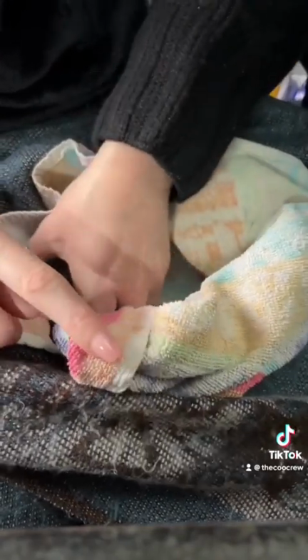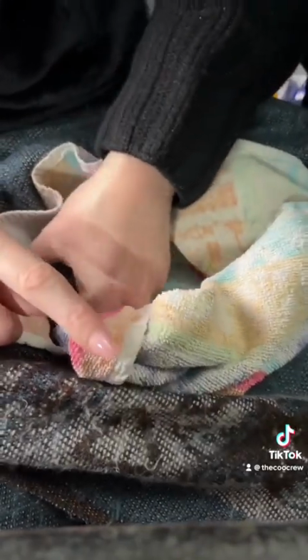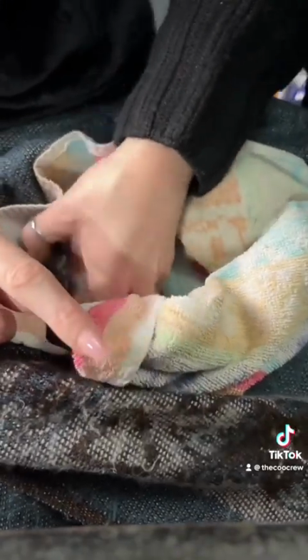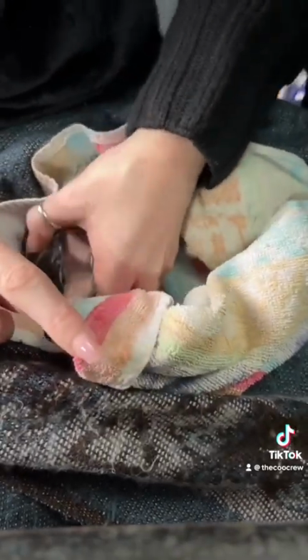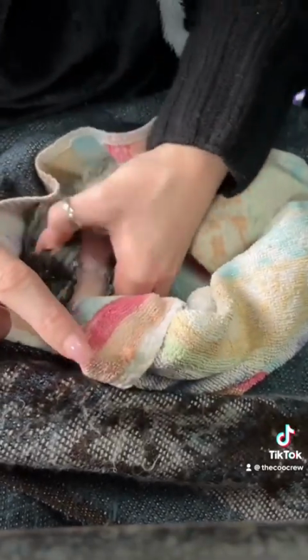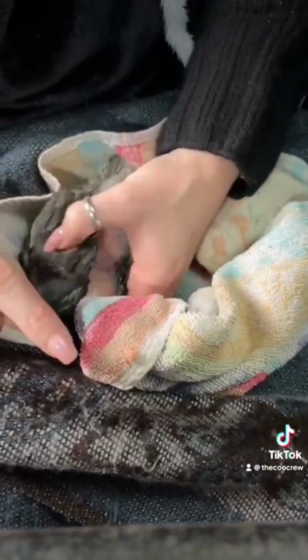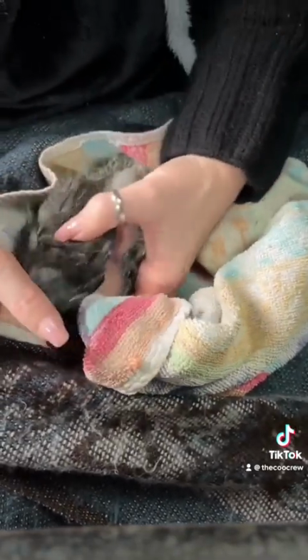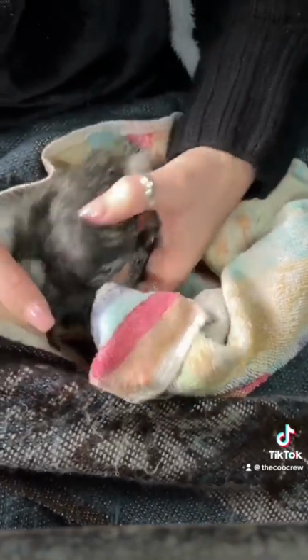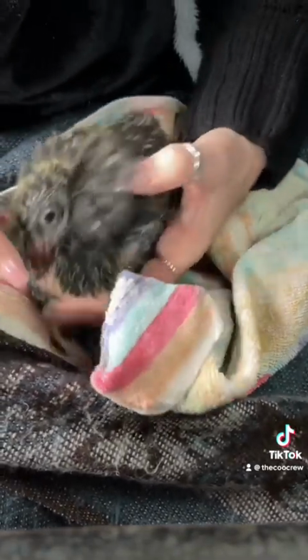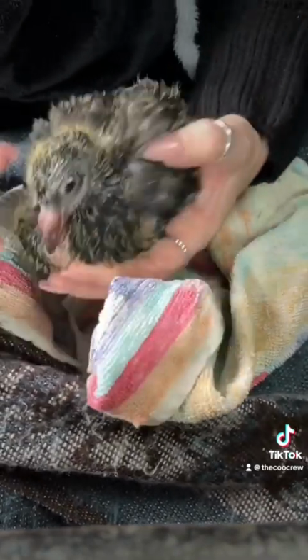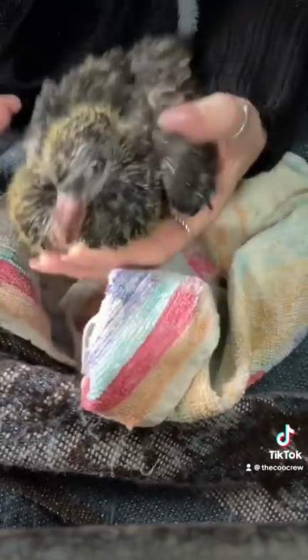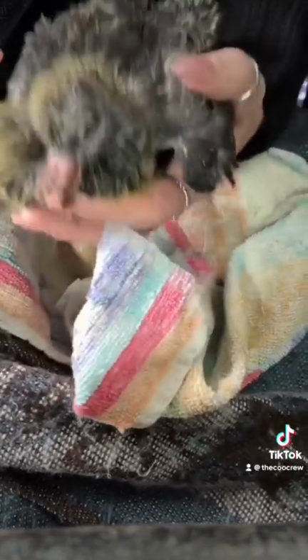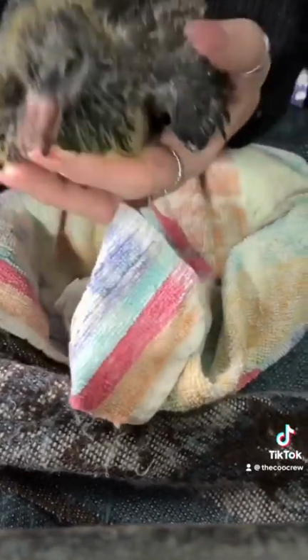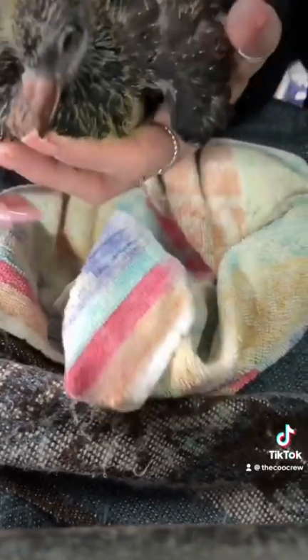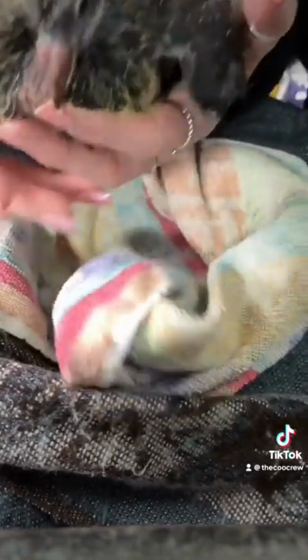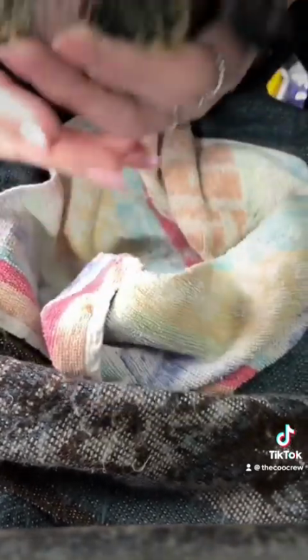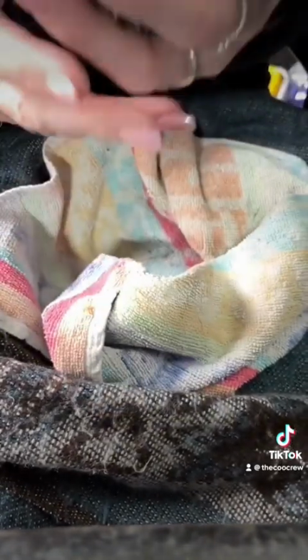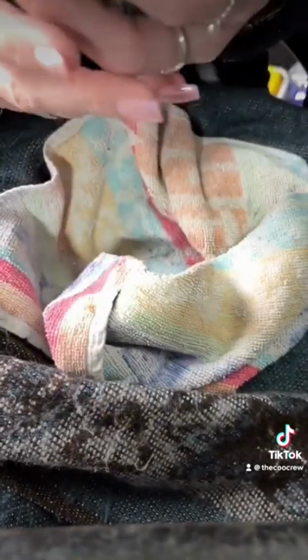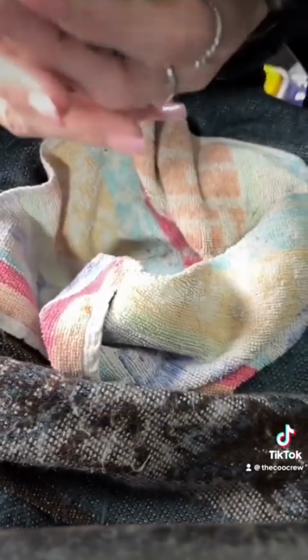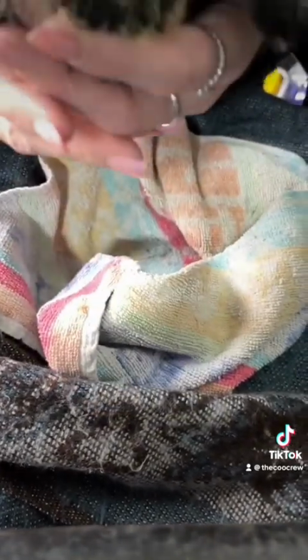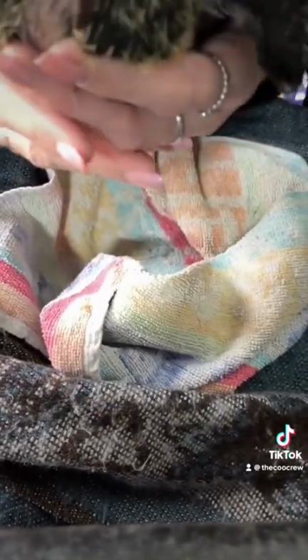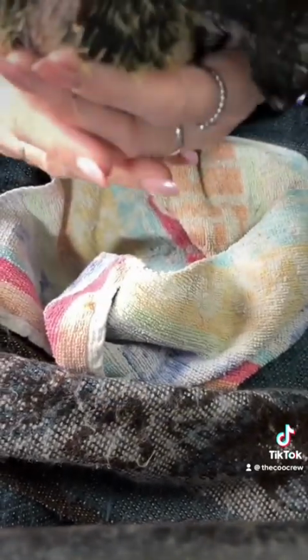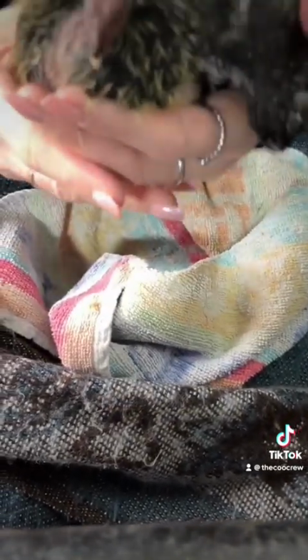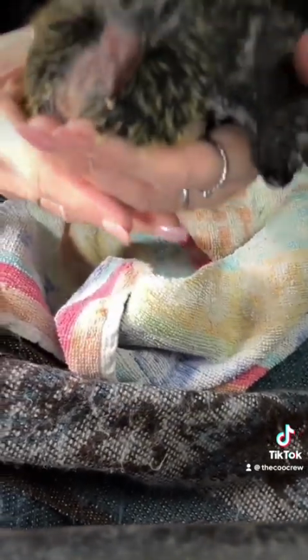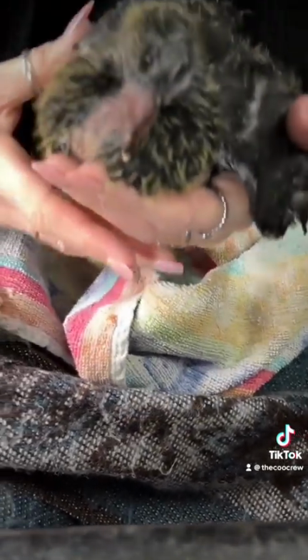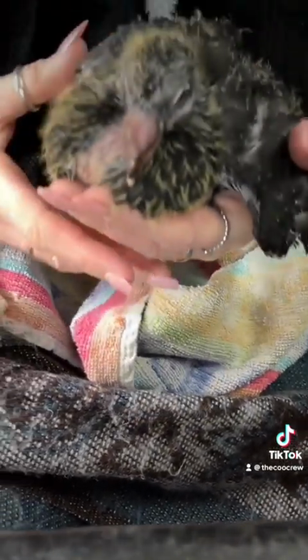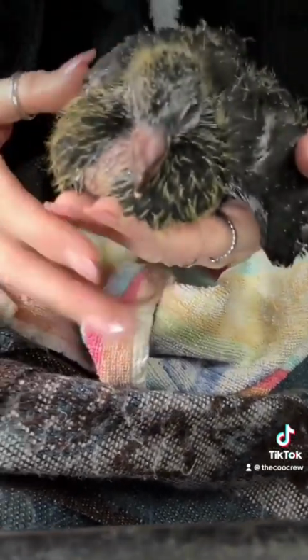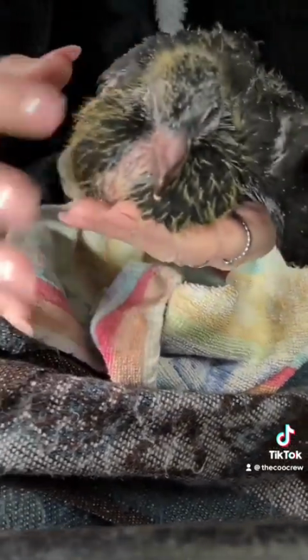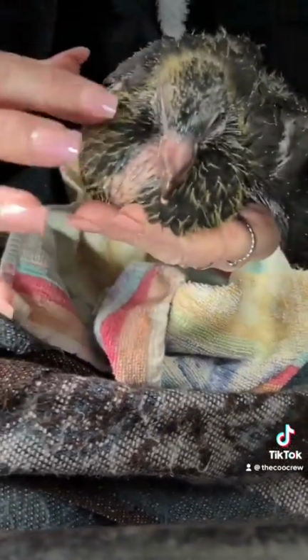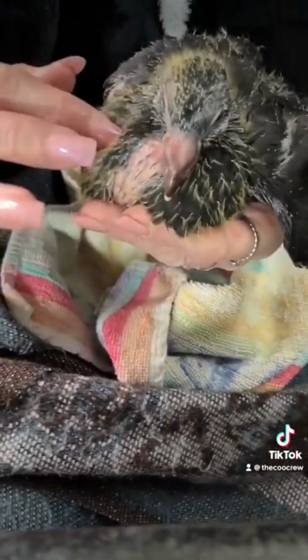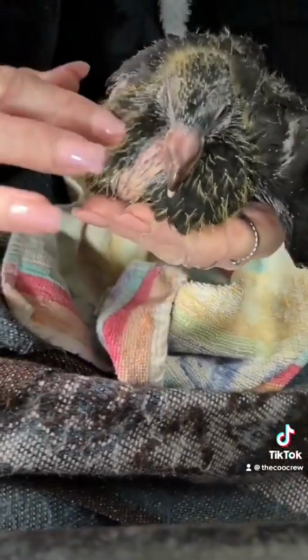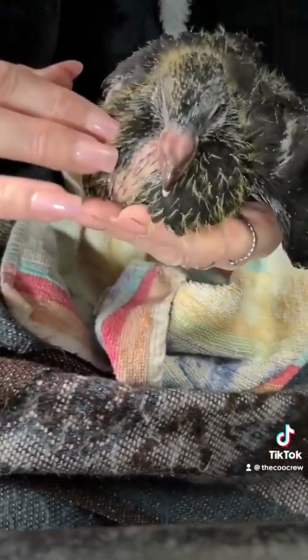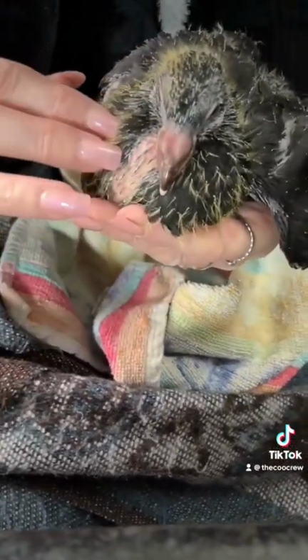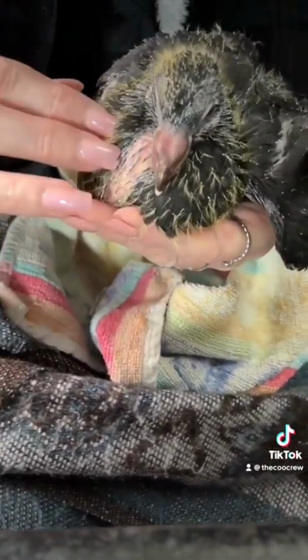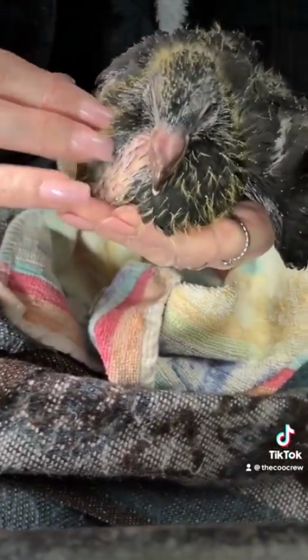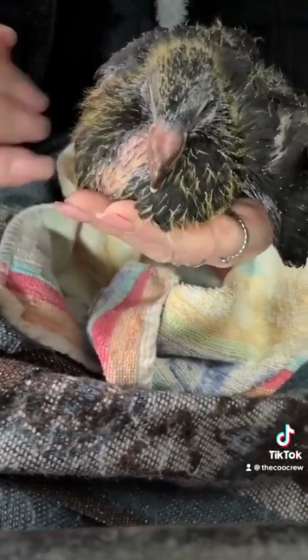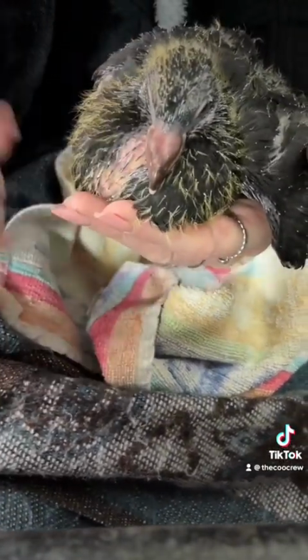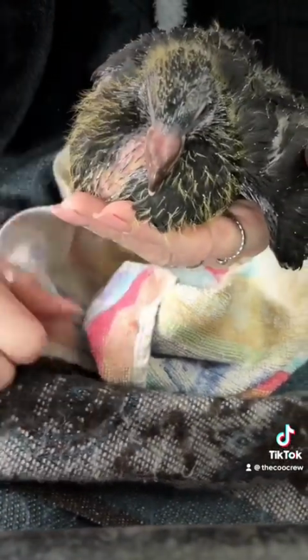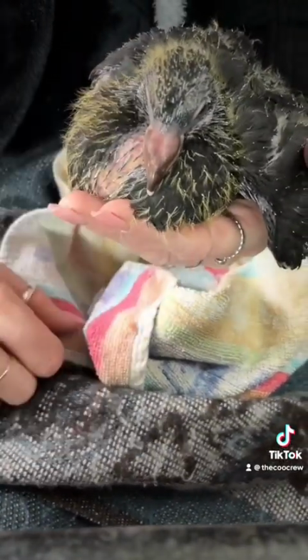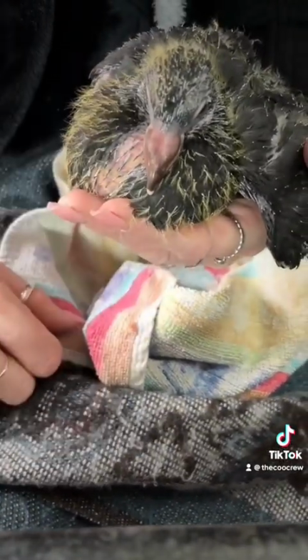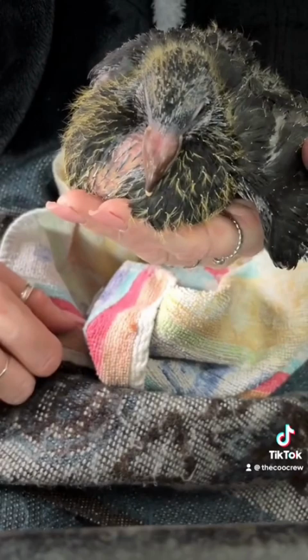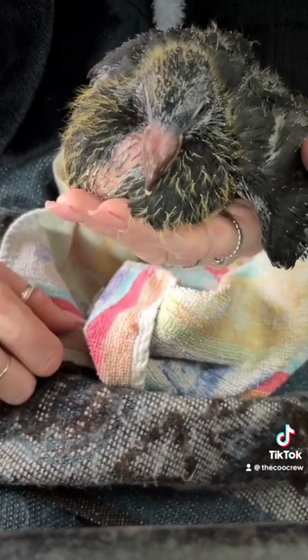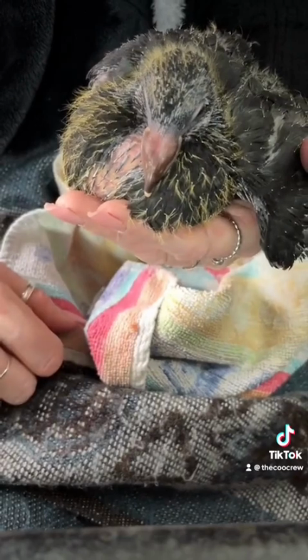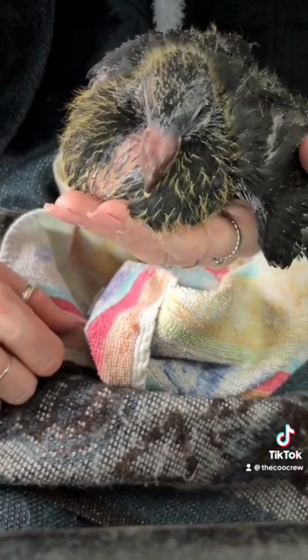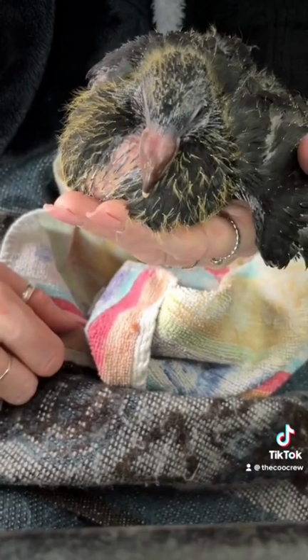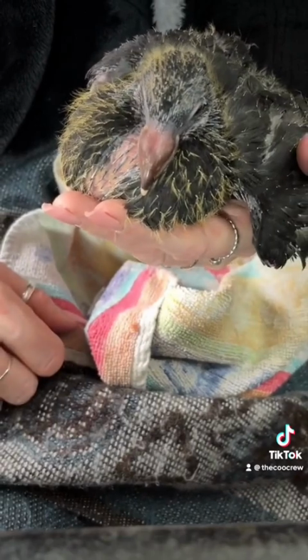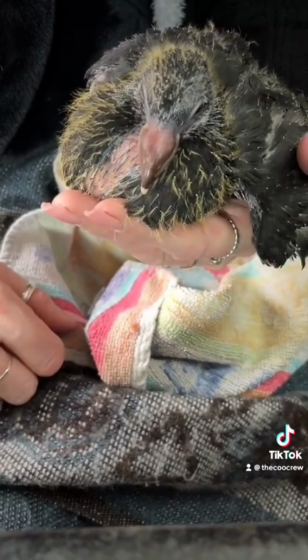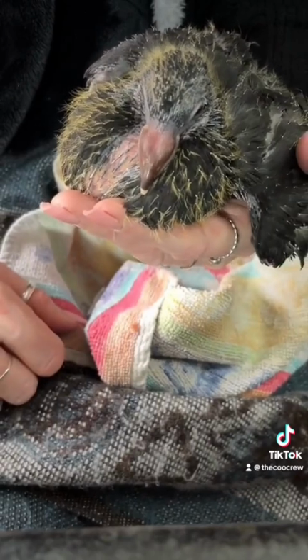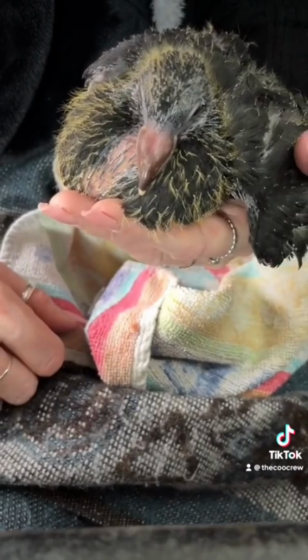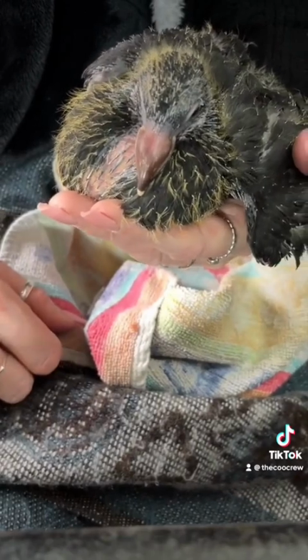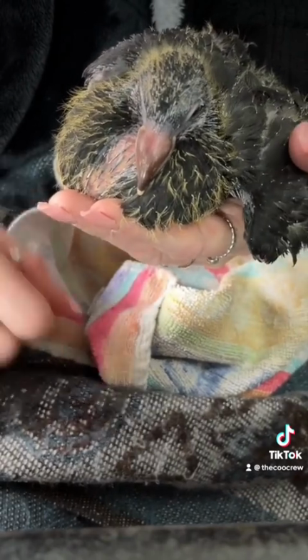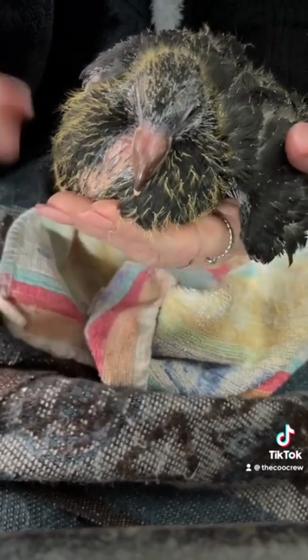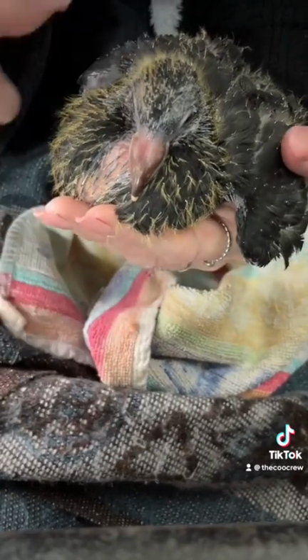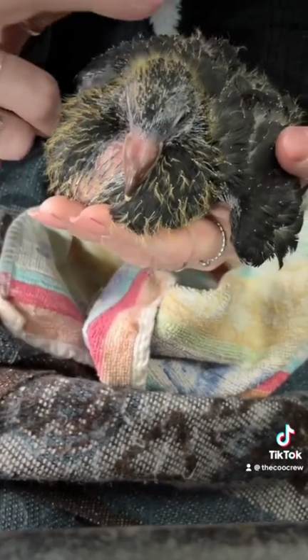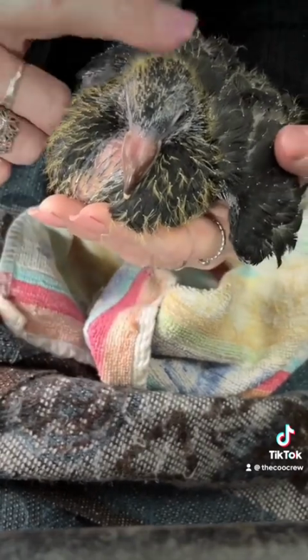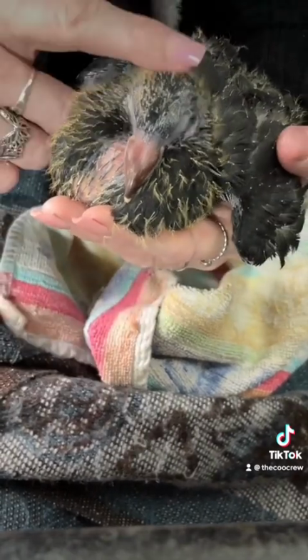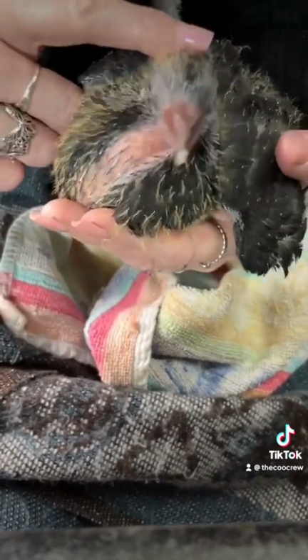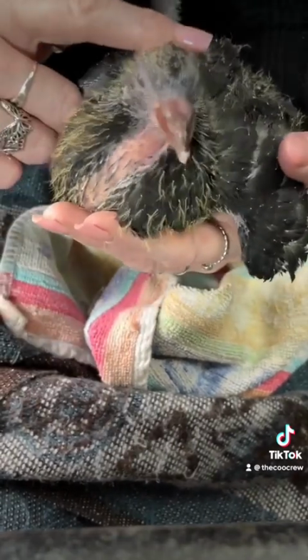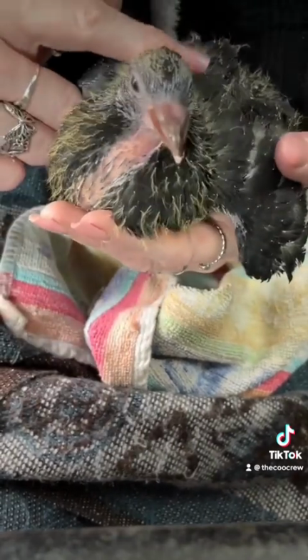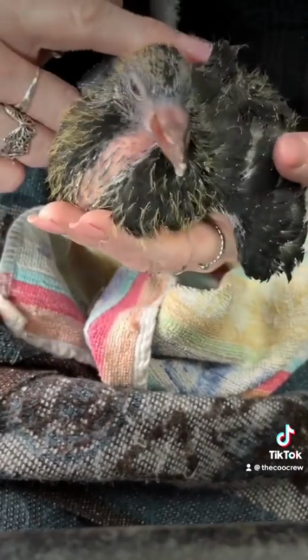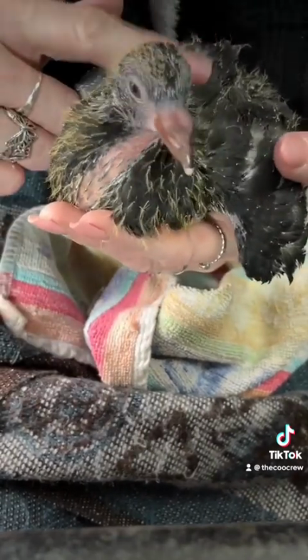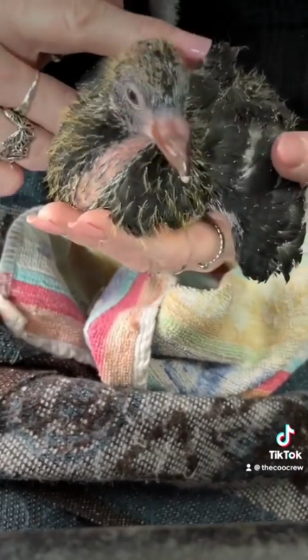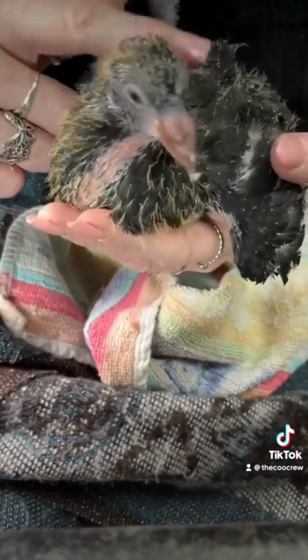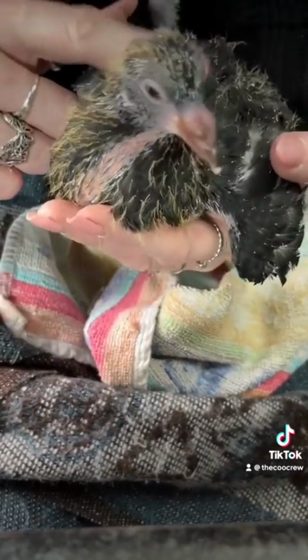And here he is! The biggest trauma he's had of his day was being upside down in a towel — perfectly fine.